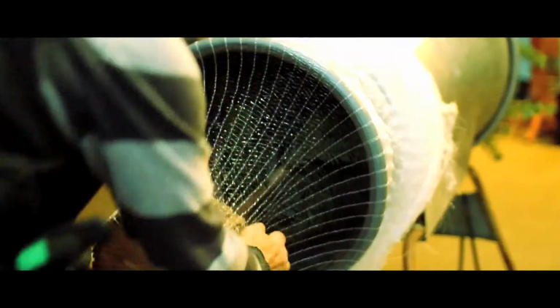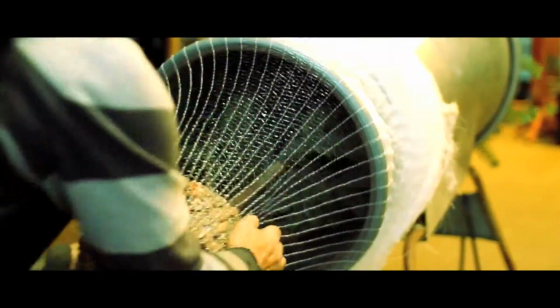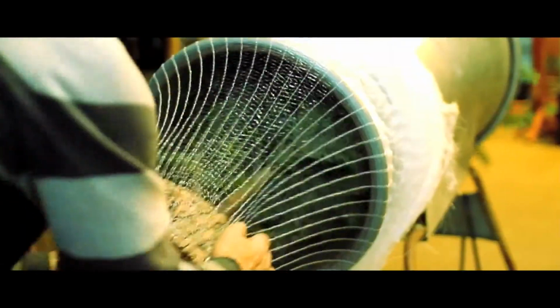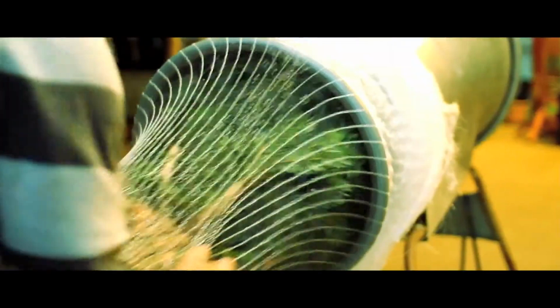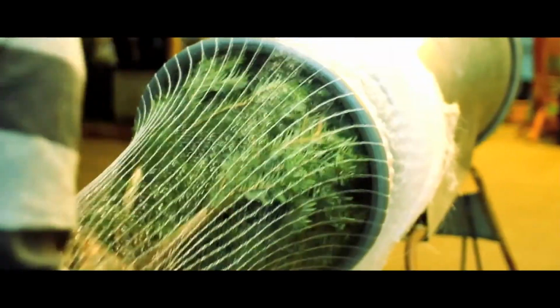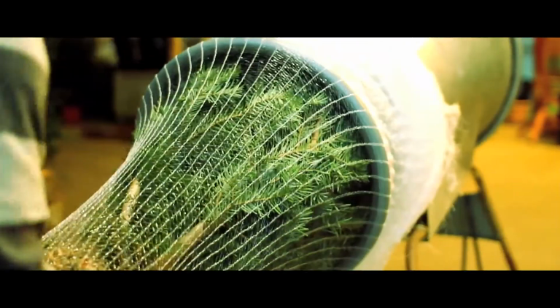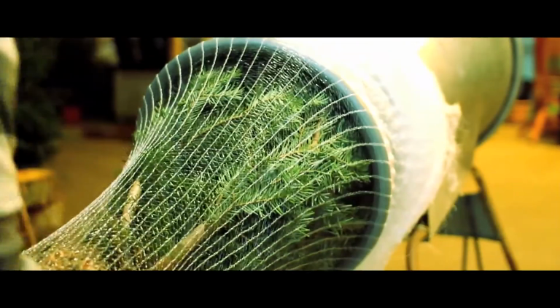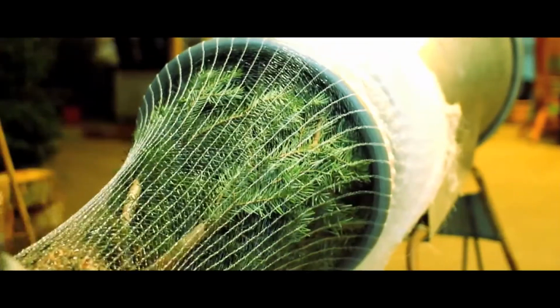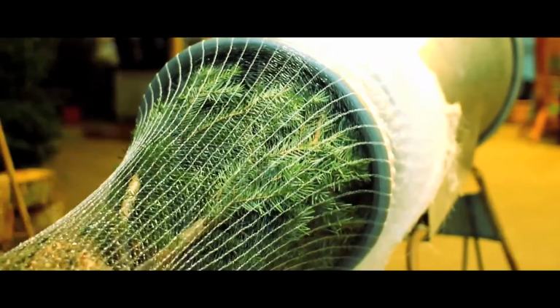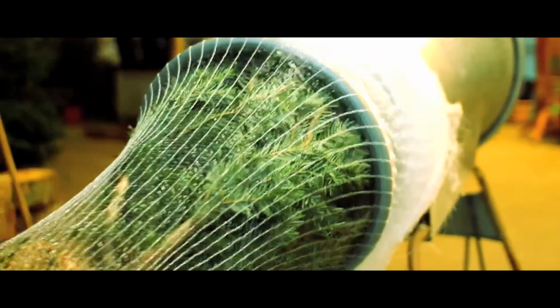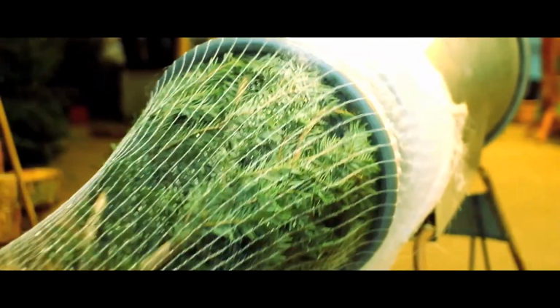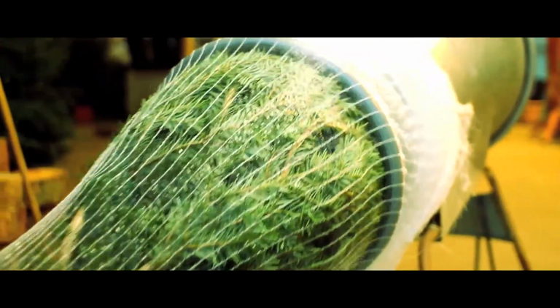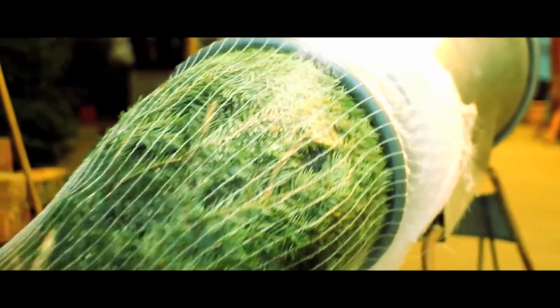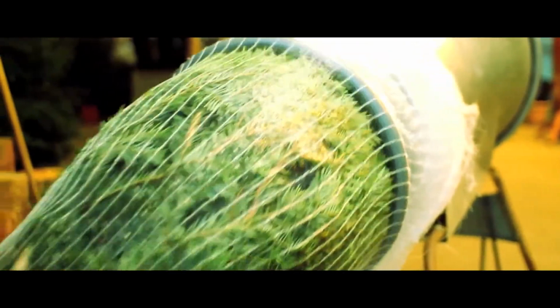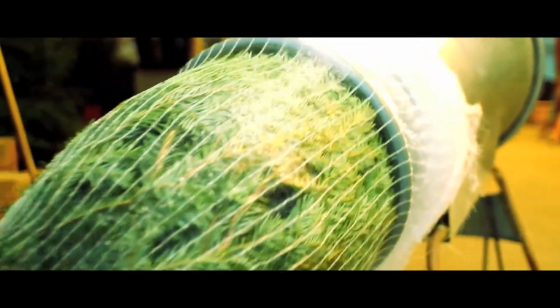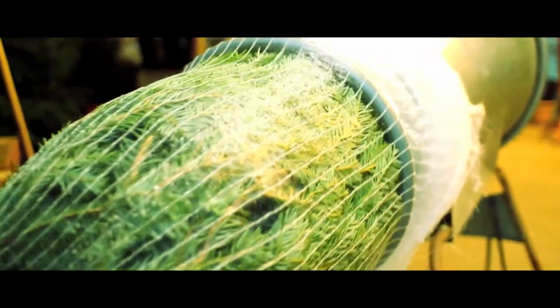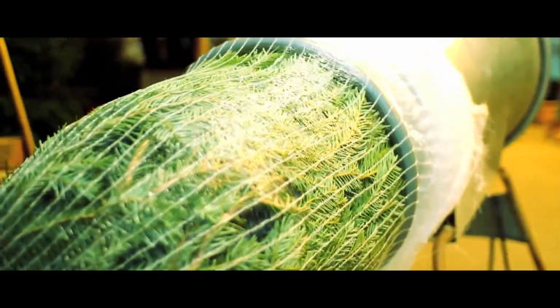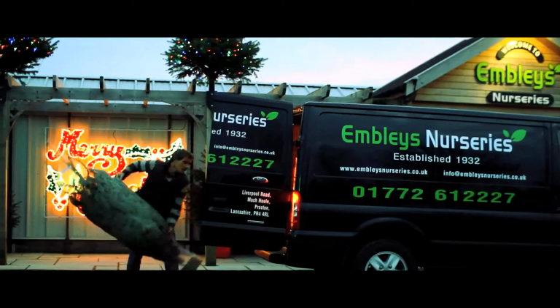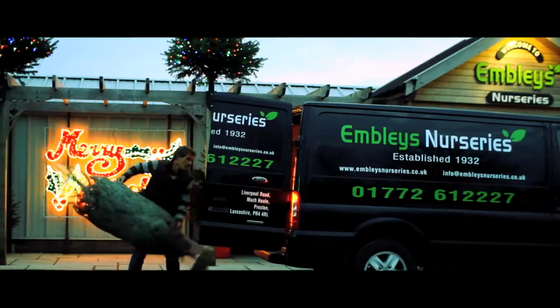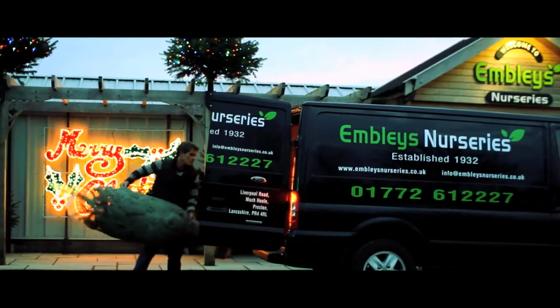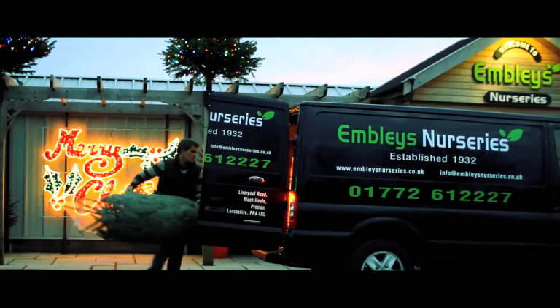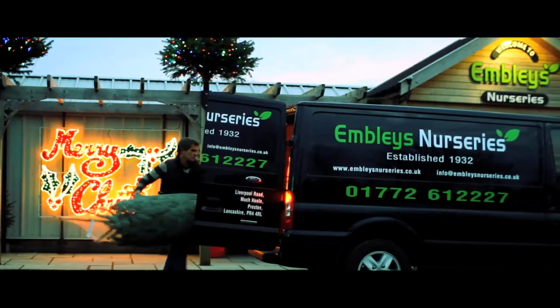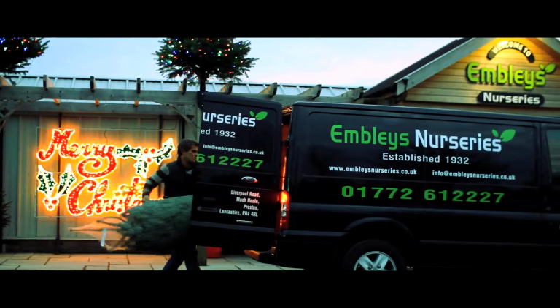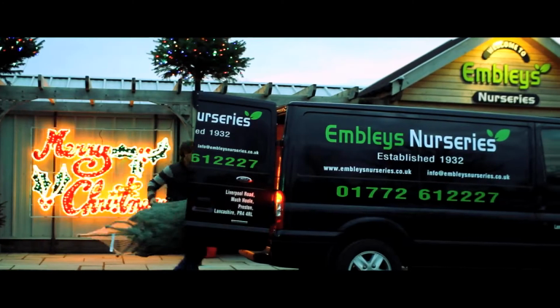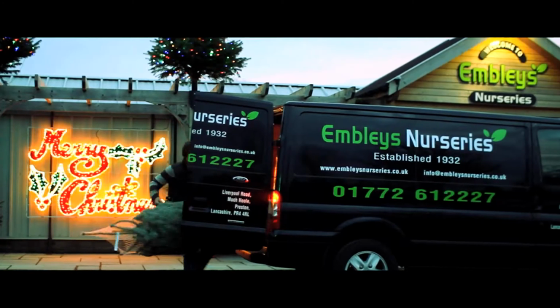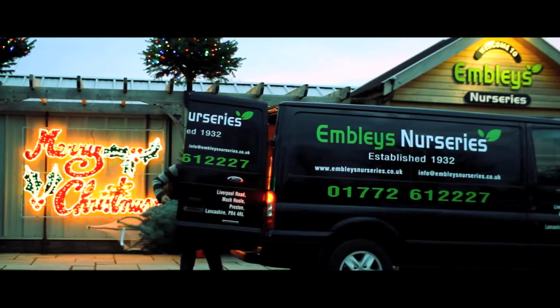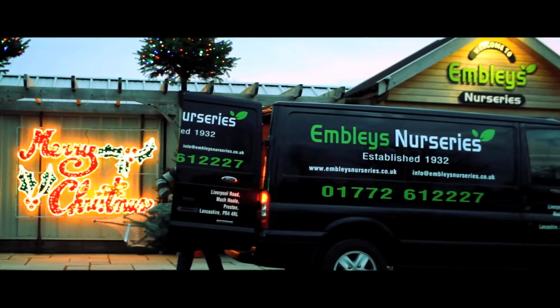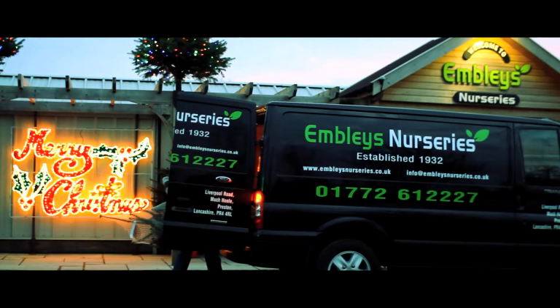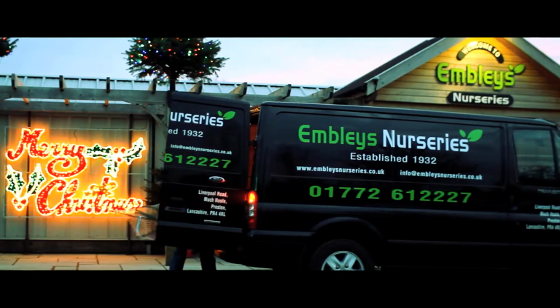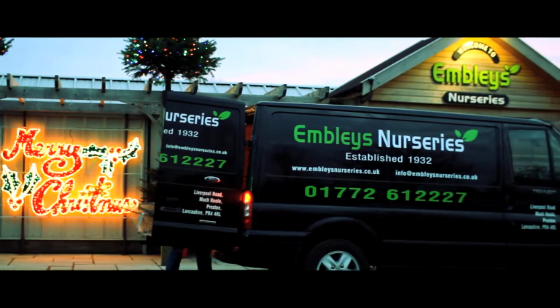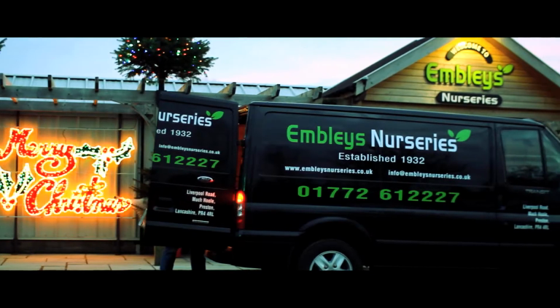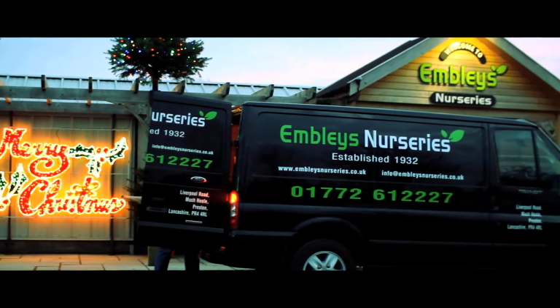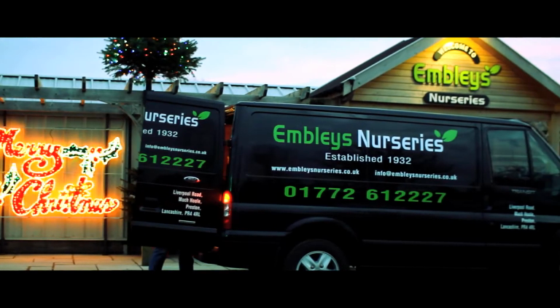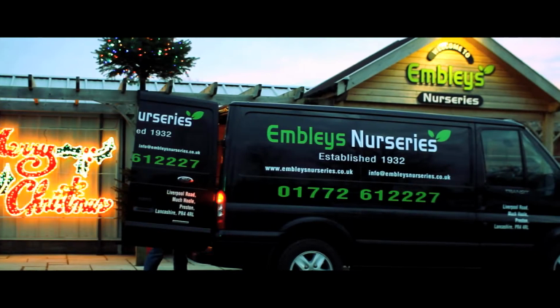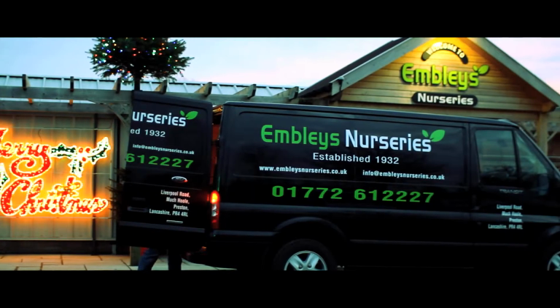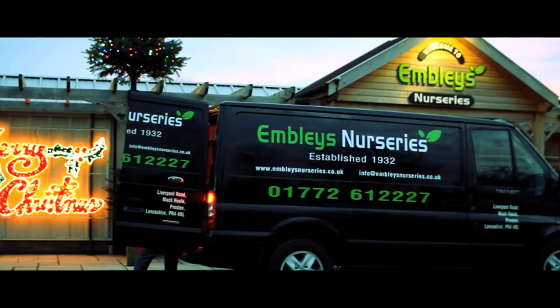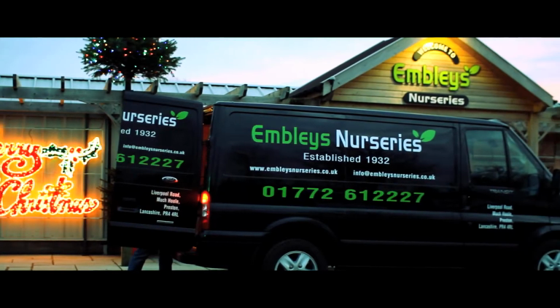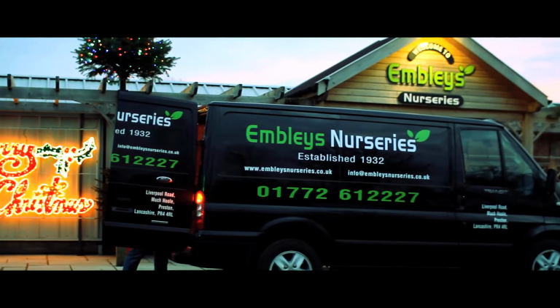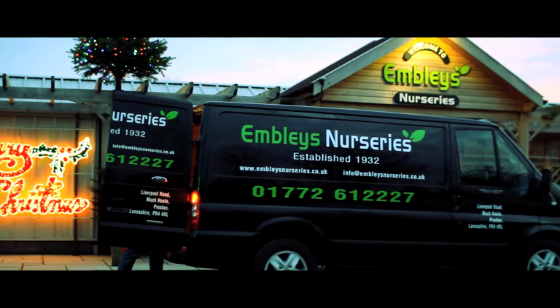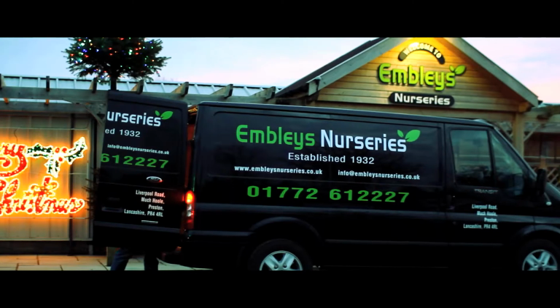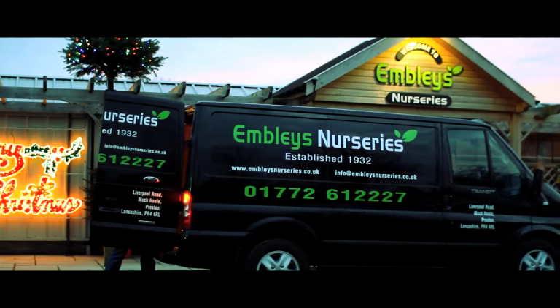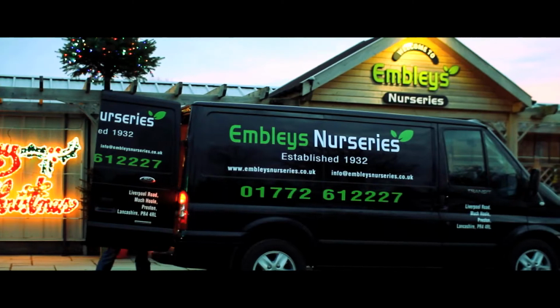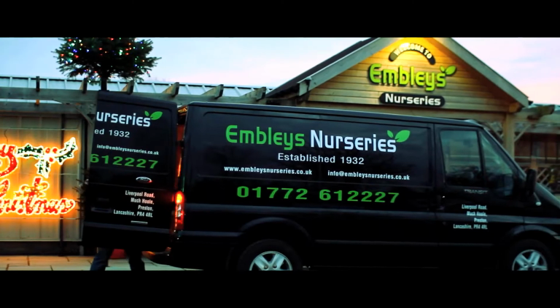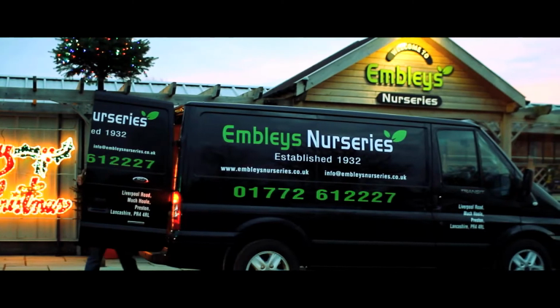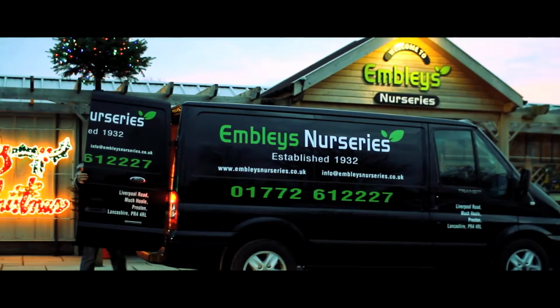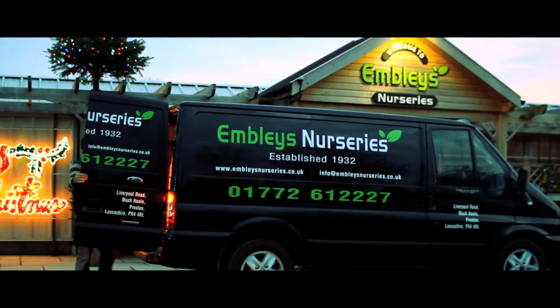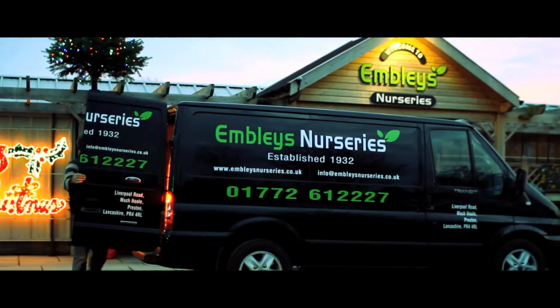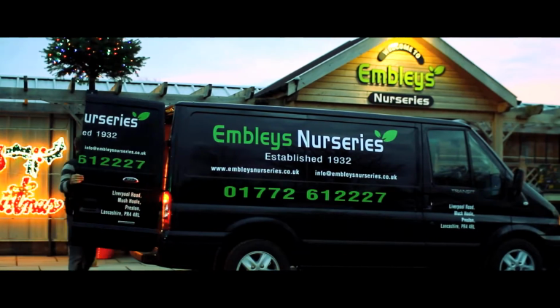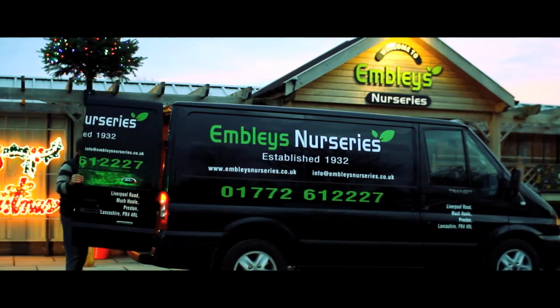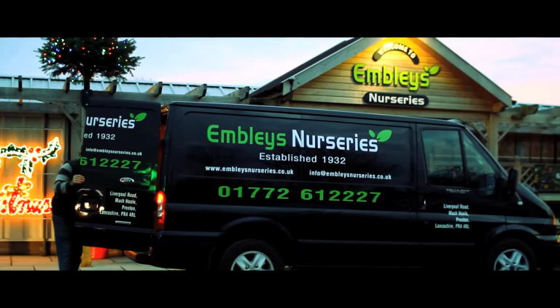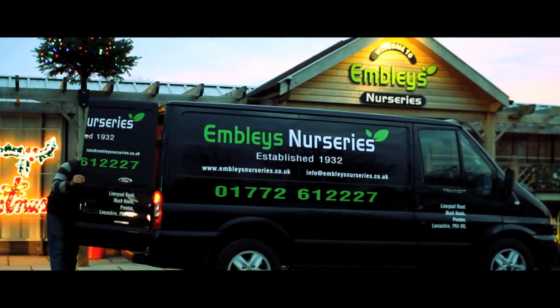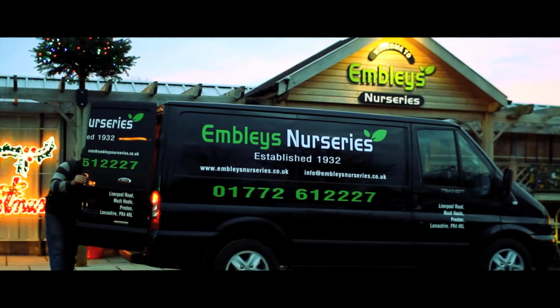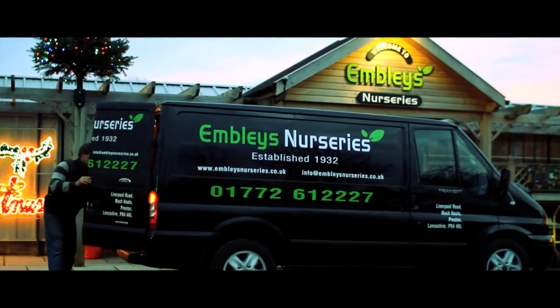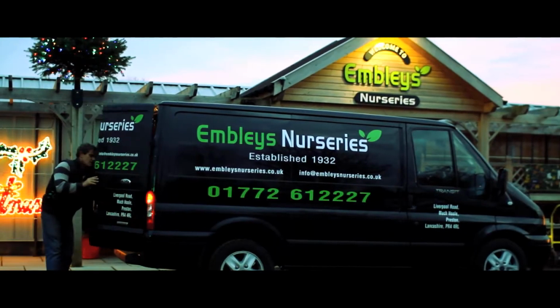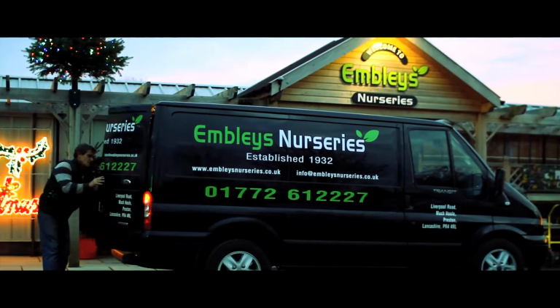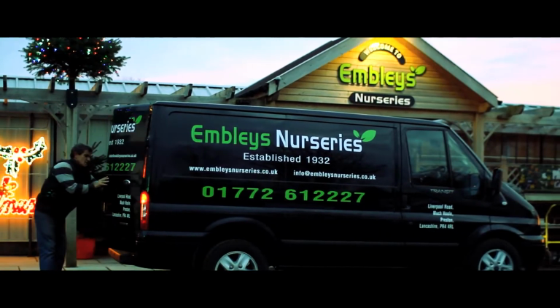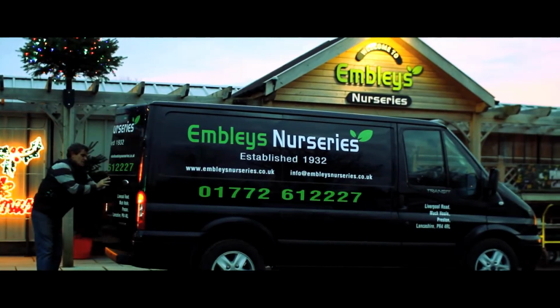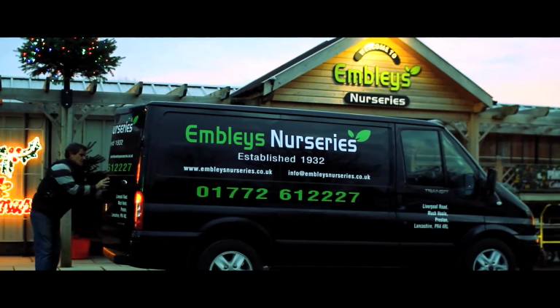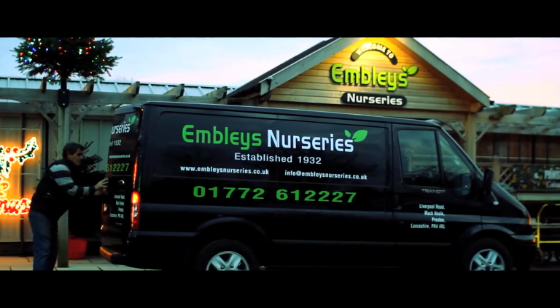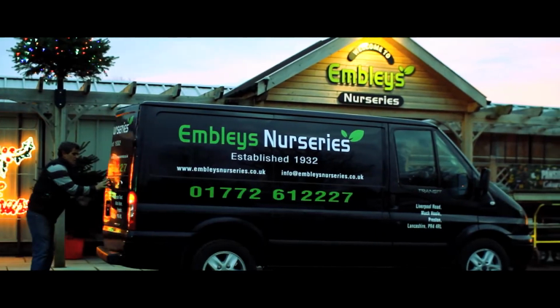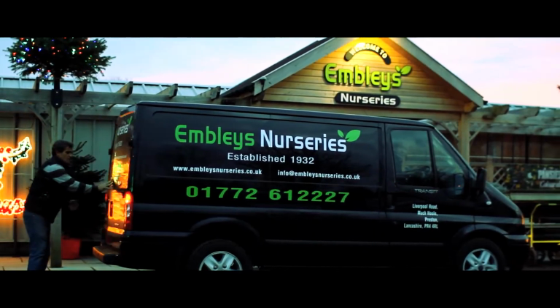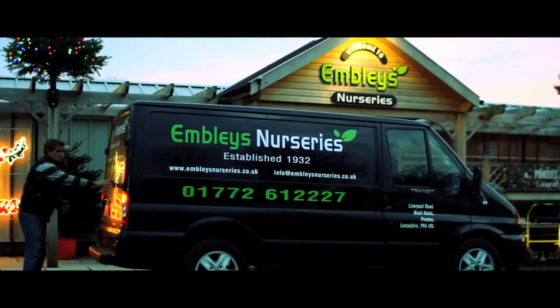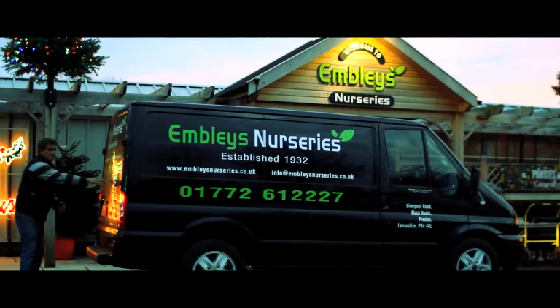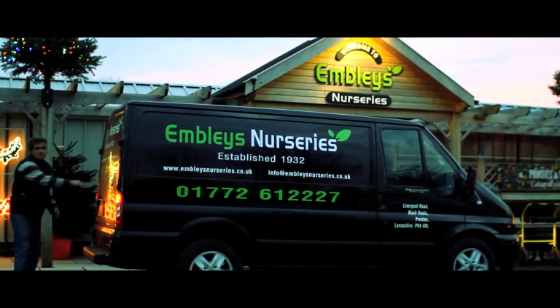Our dedicated and friendly team is happy to deliver the trees straight to your front door, taking all the stress out of buying a Christmas tree.